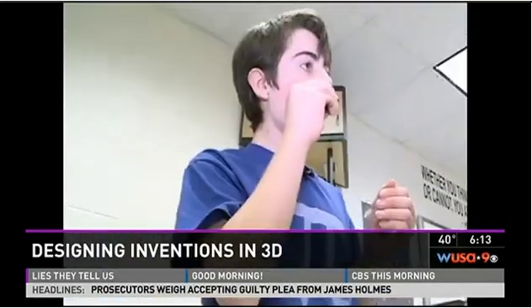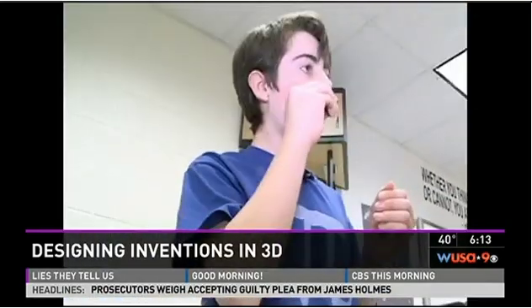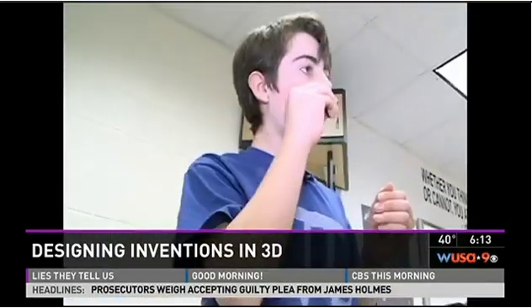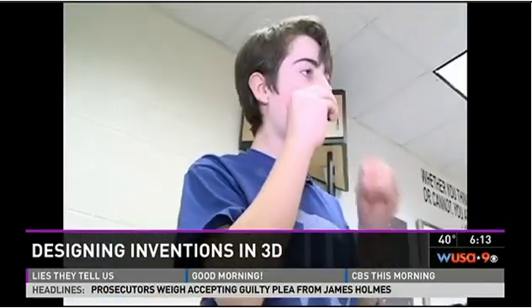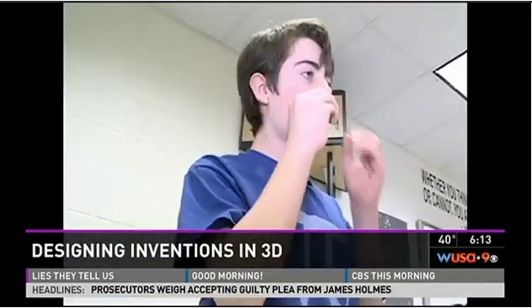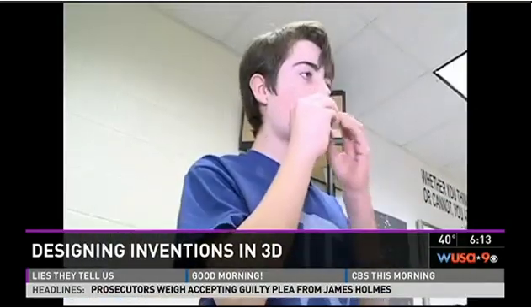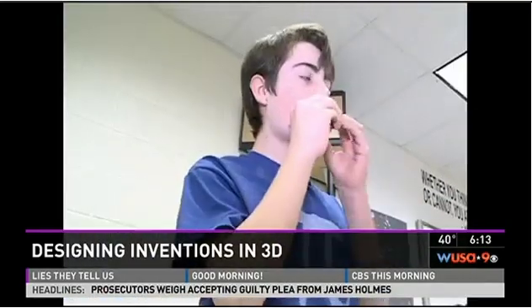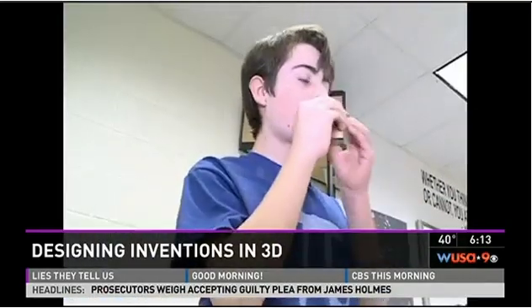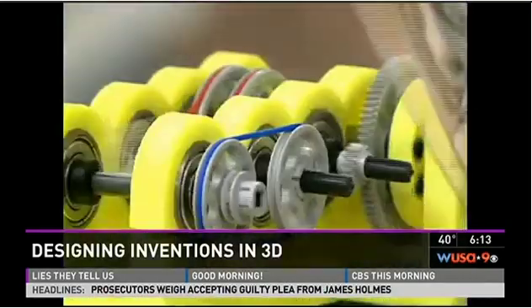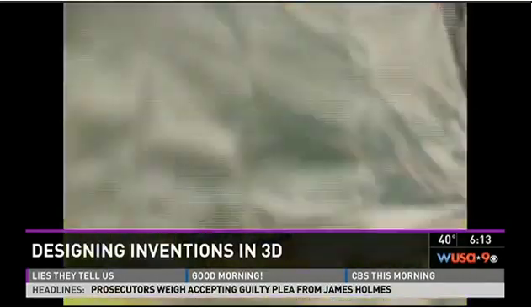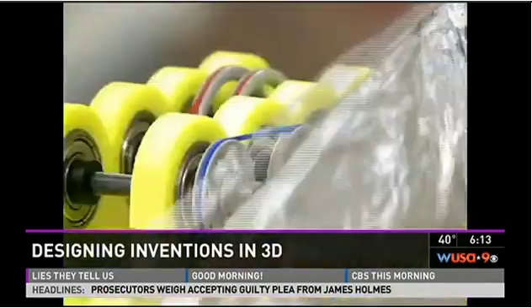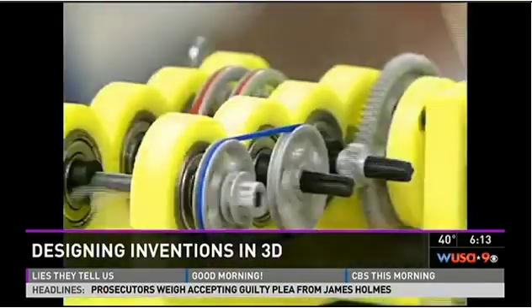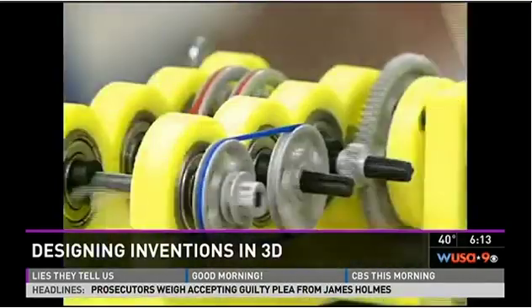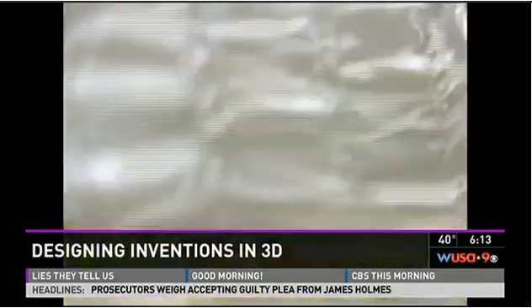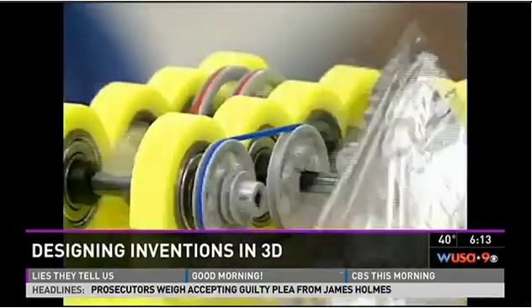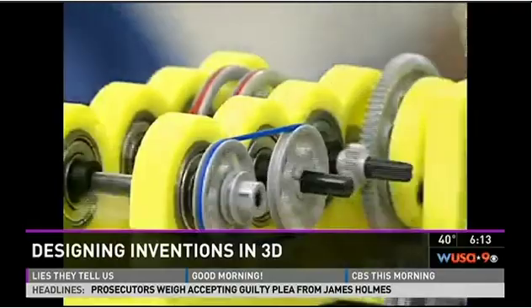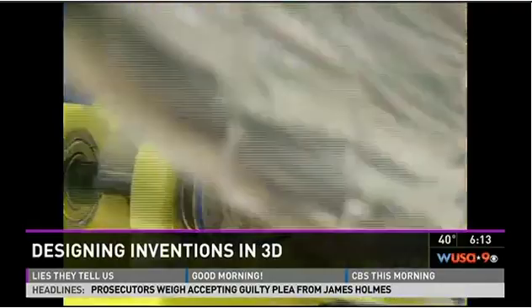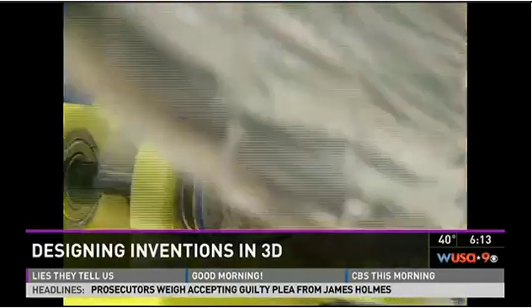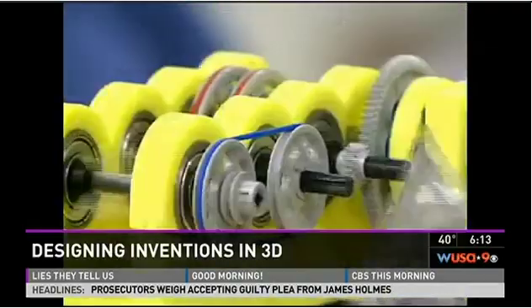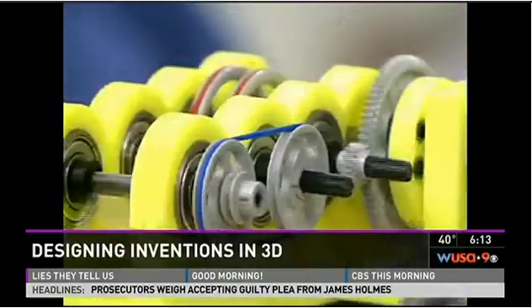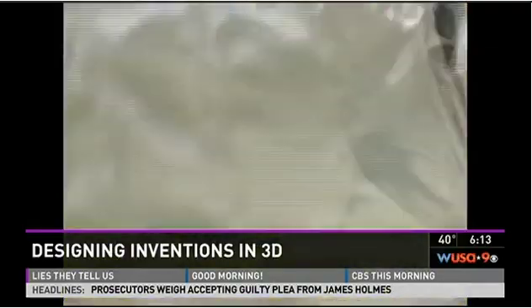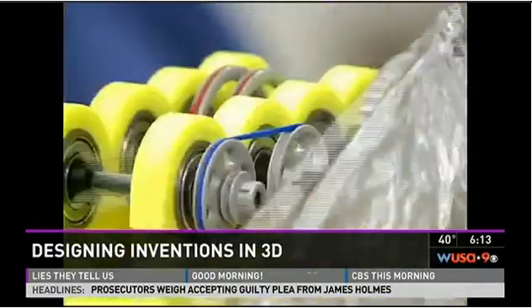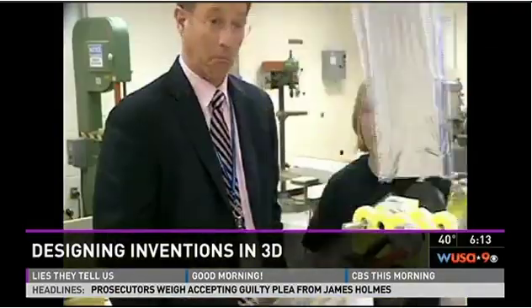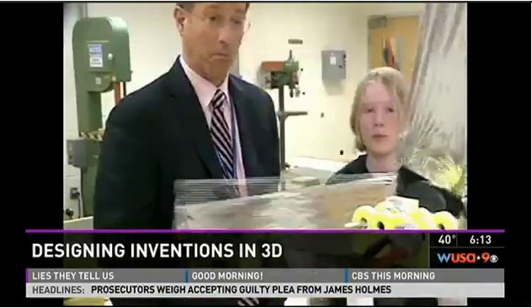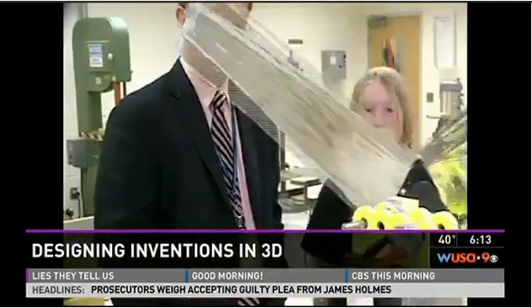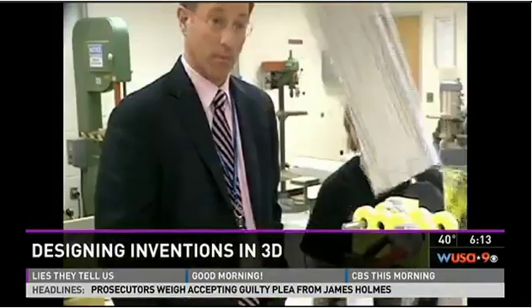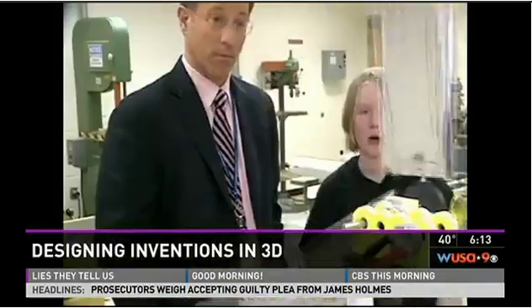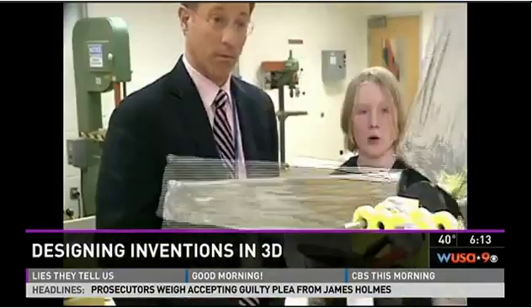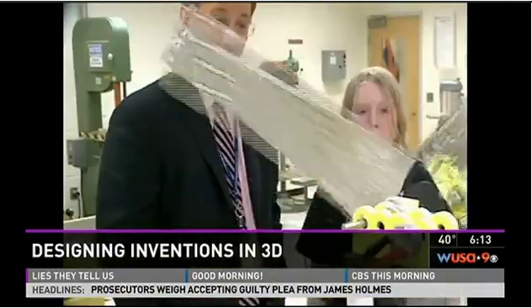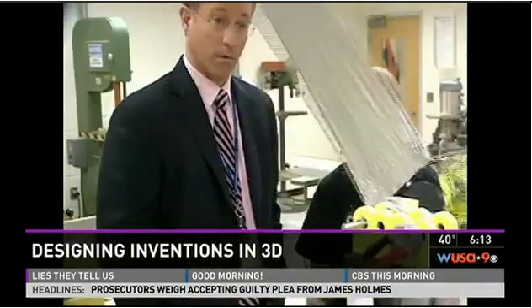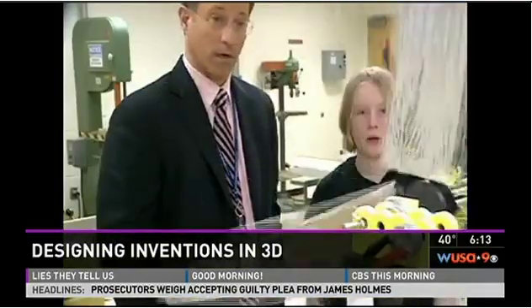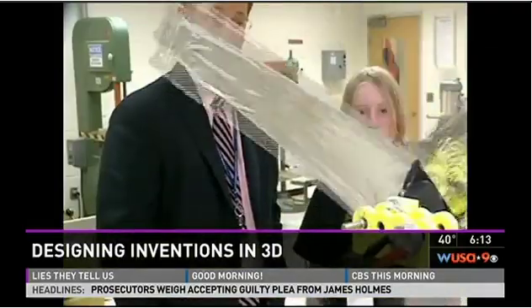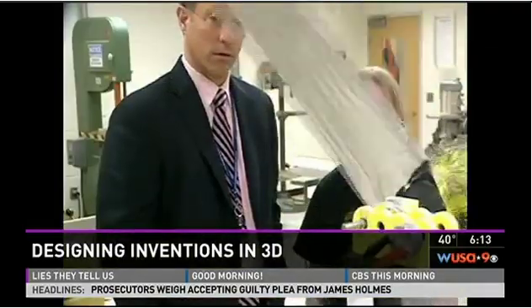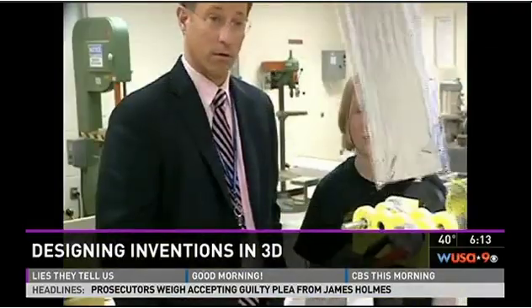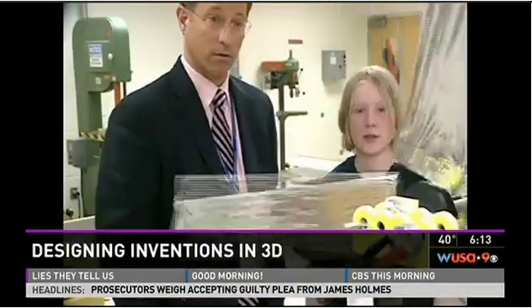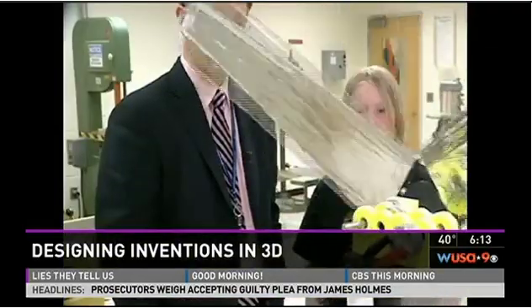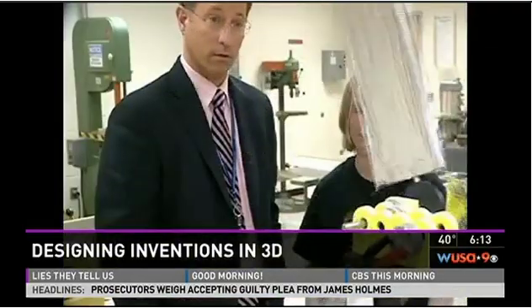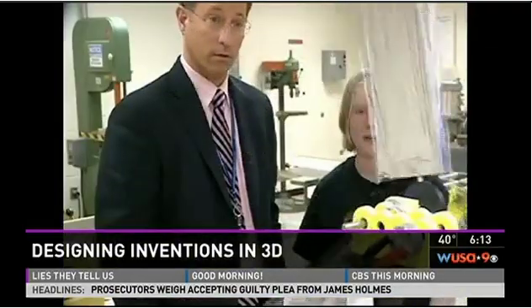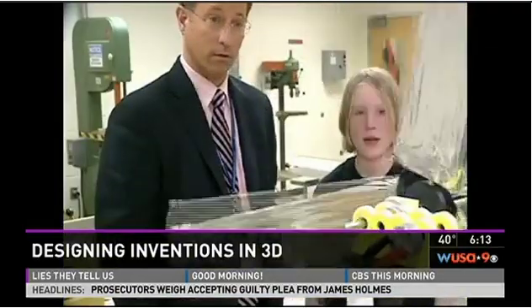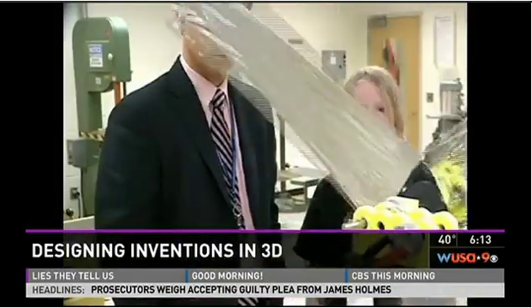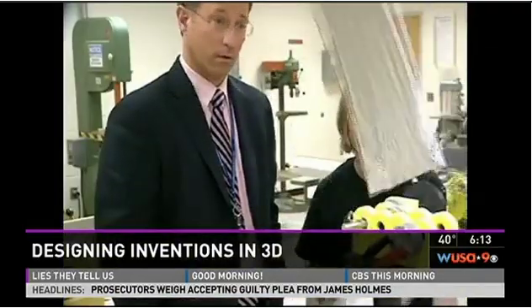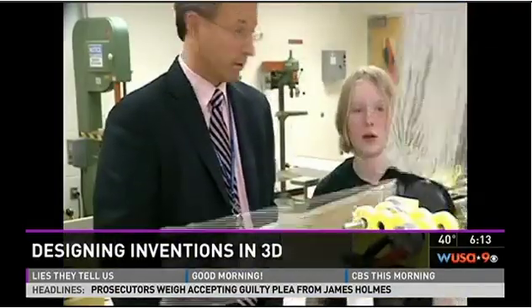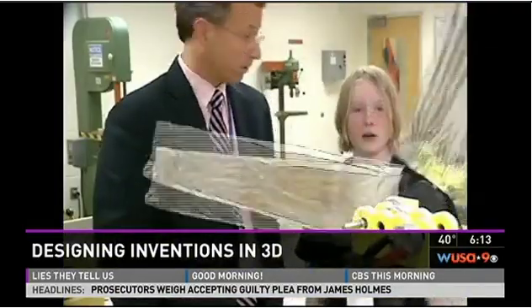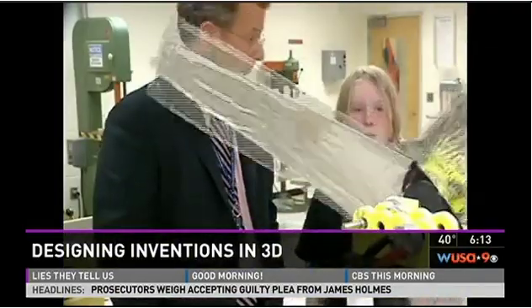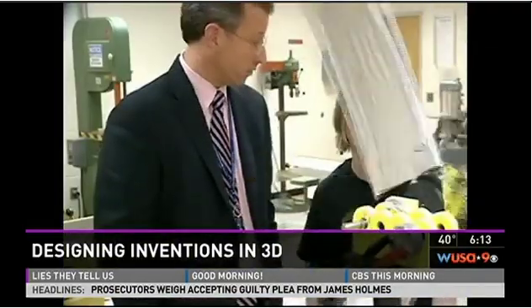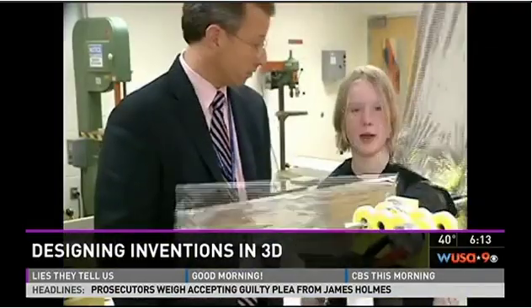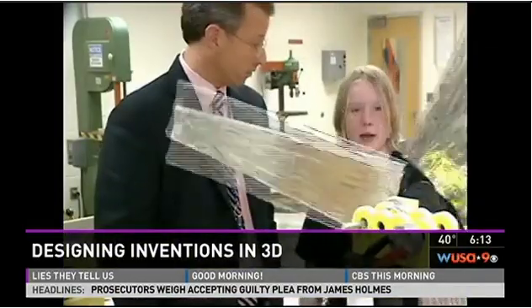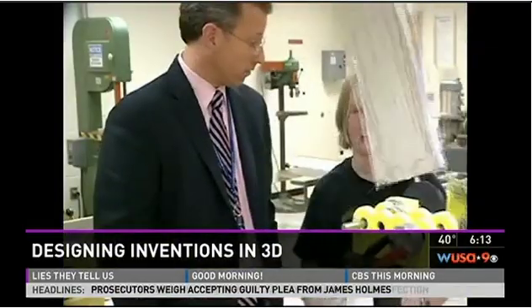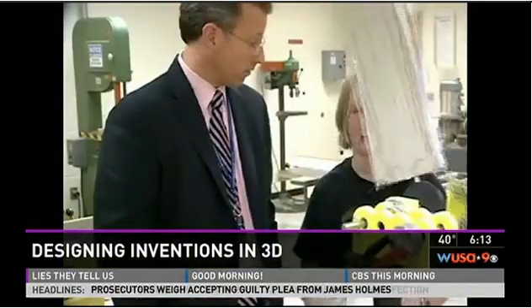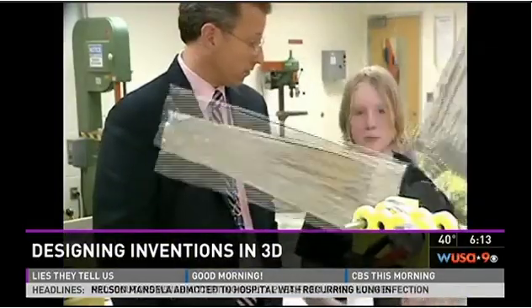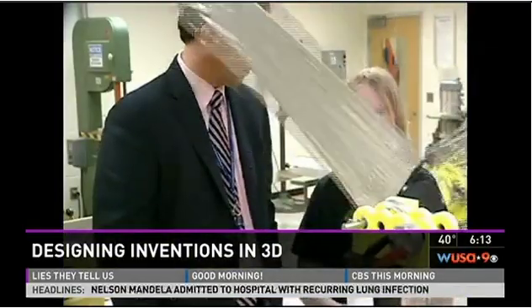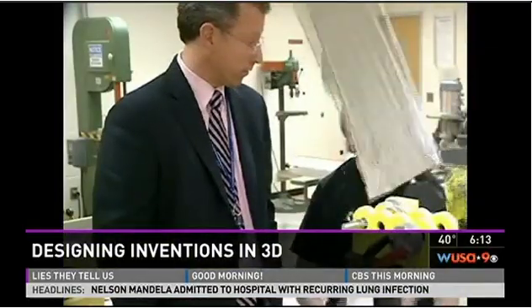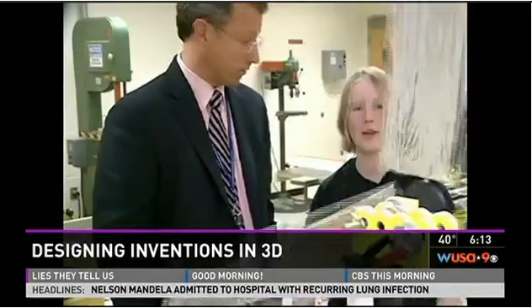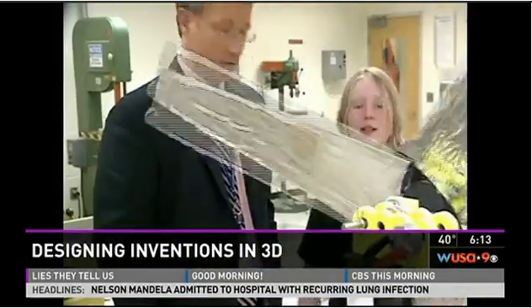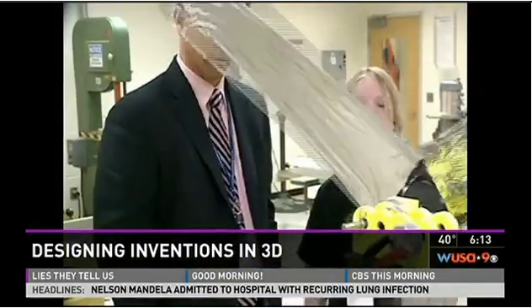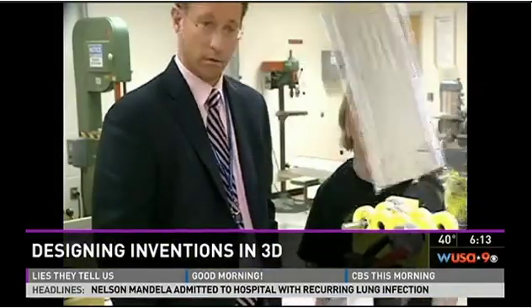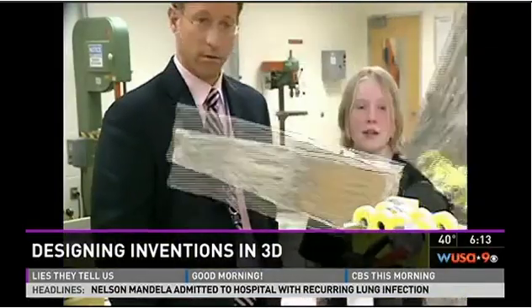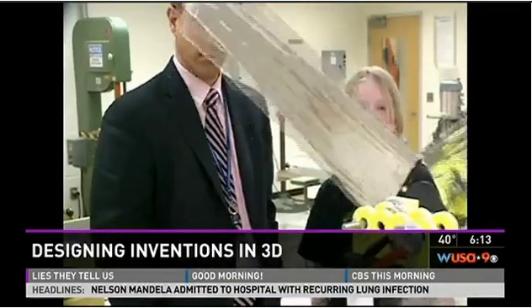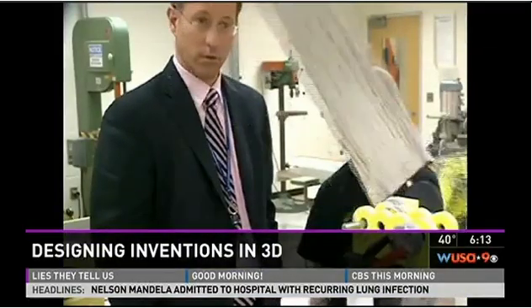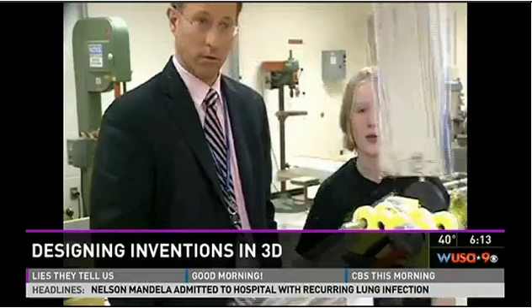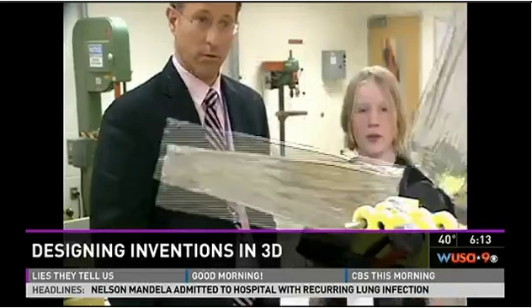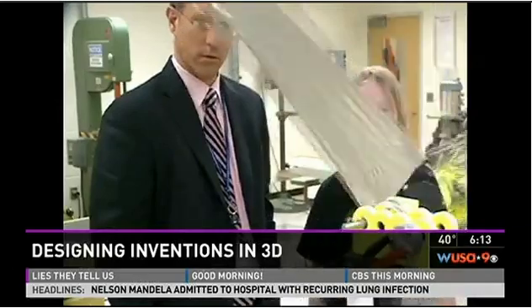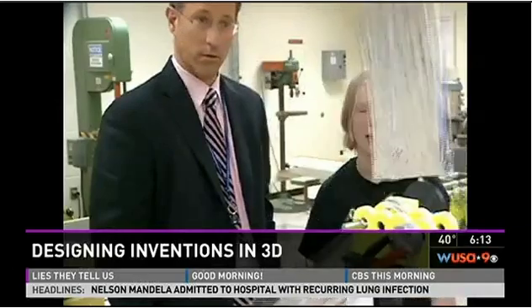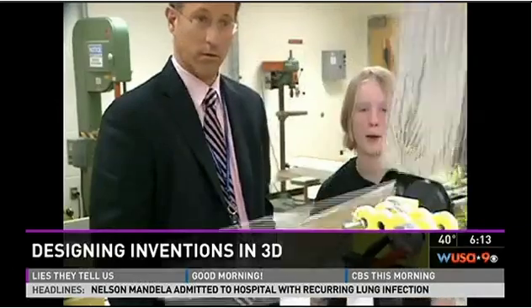I plan to be a biomedical engineer when I grow up, so it was a nice start to get to have the experience to build this thing.